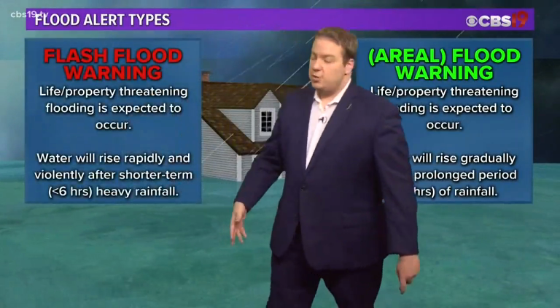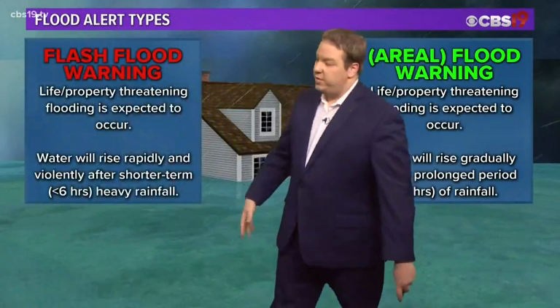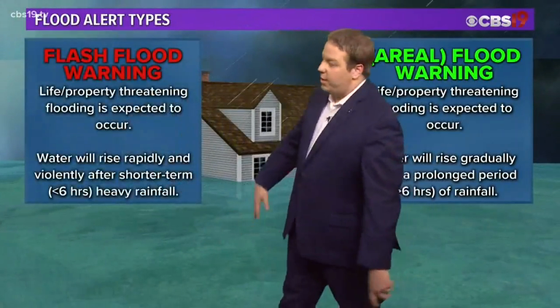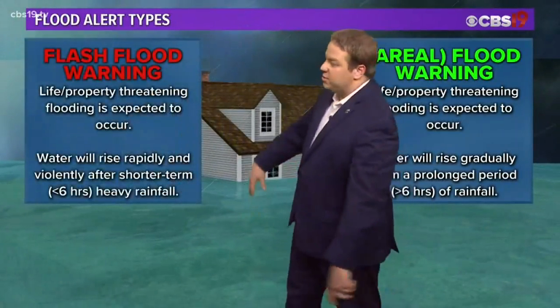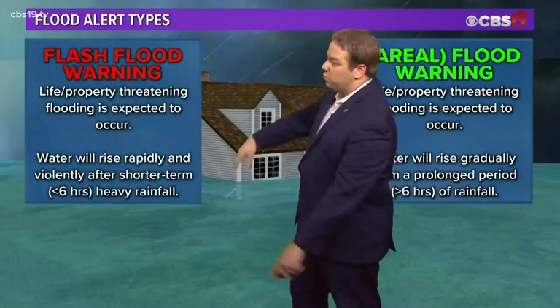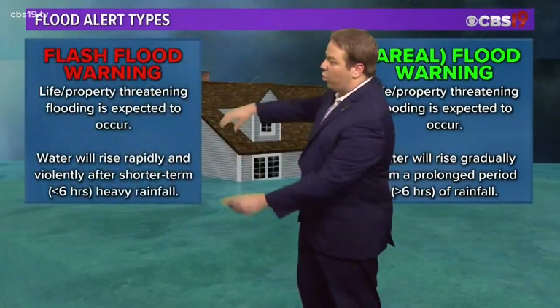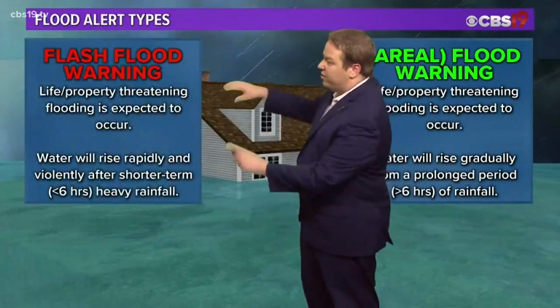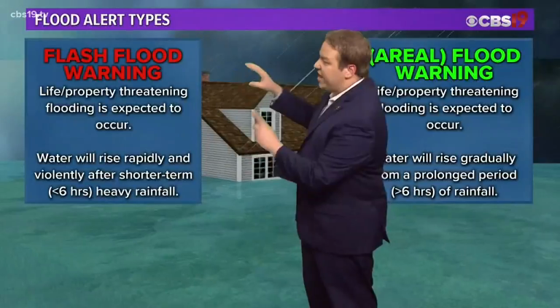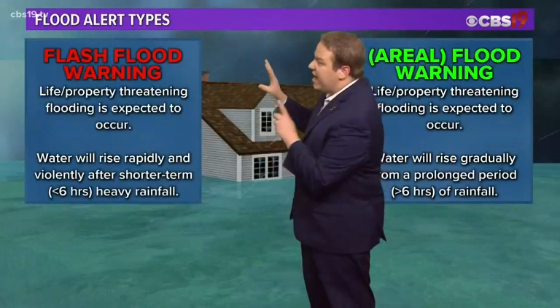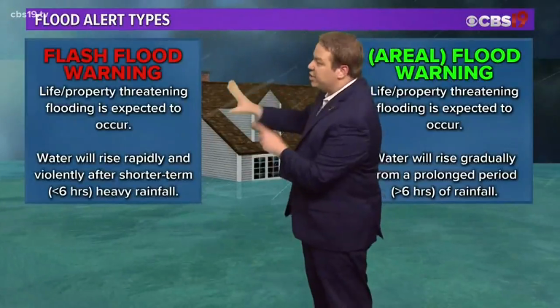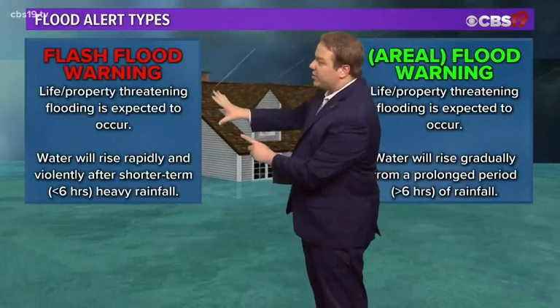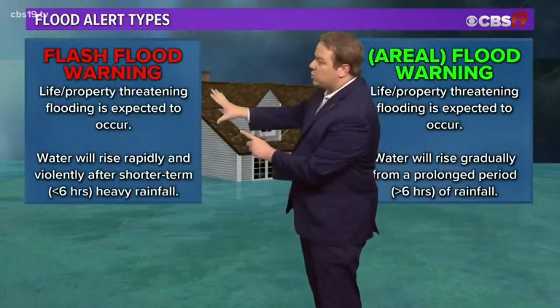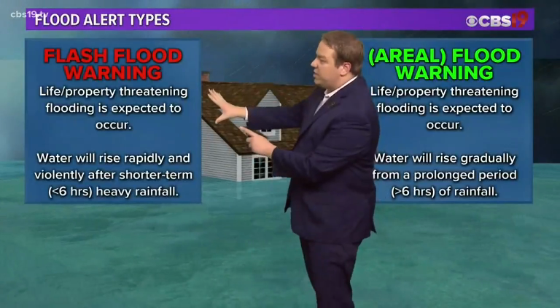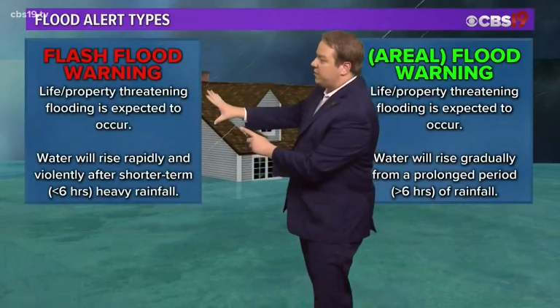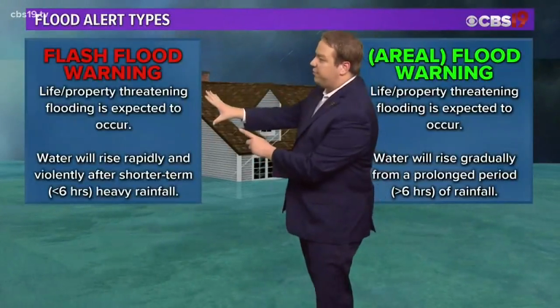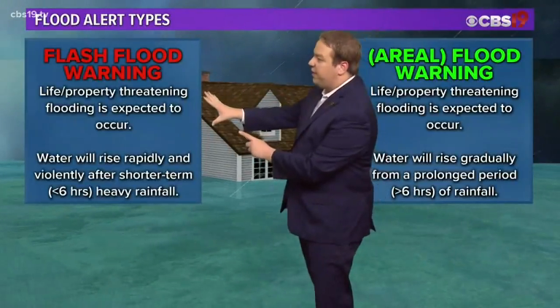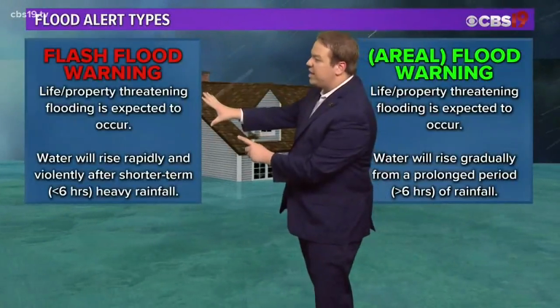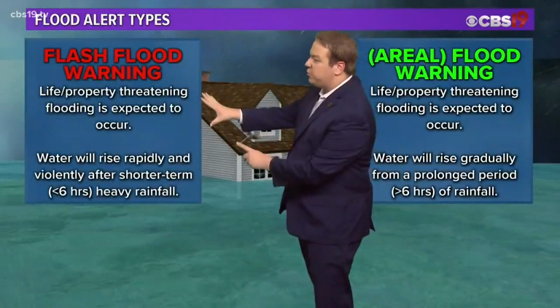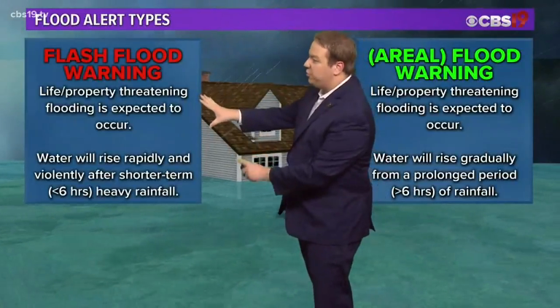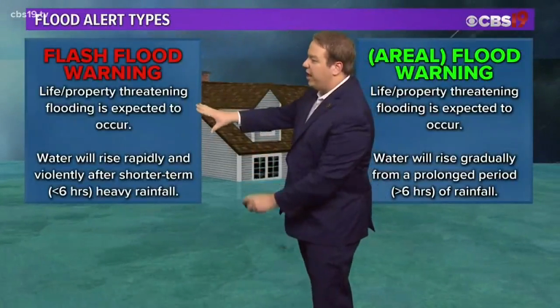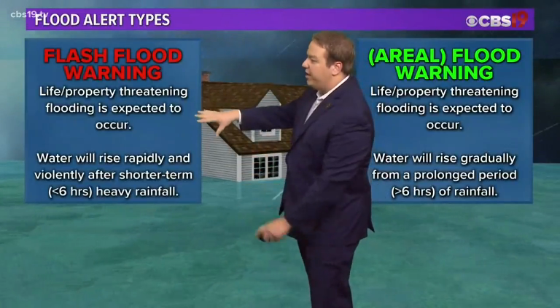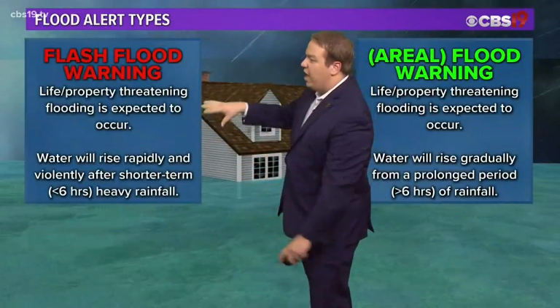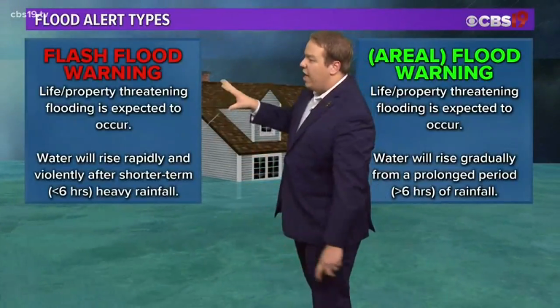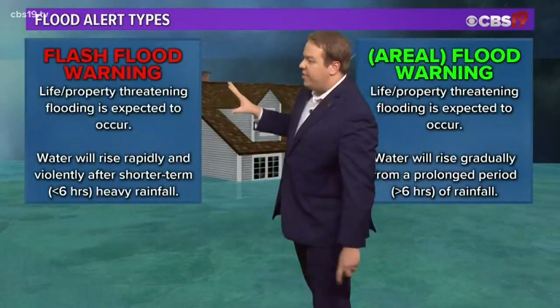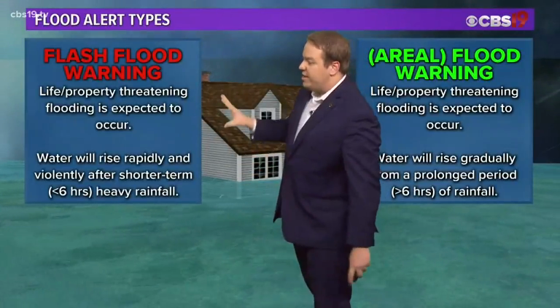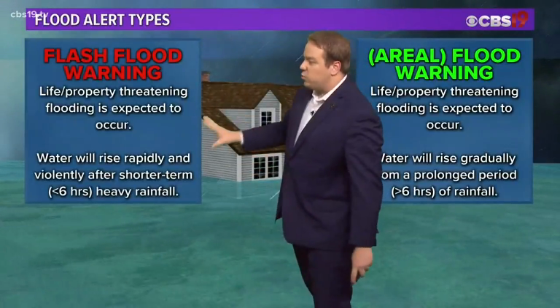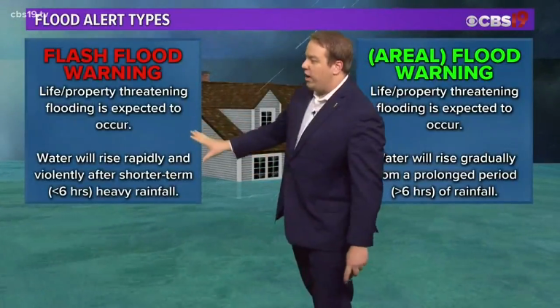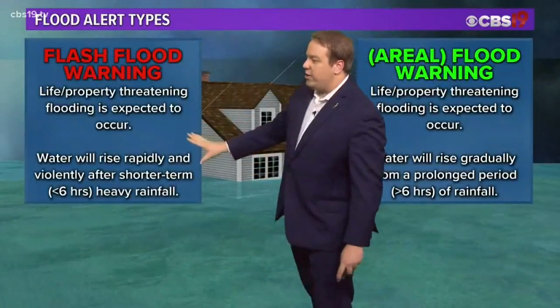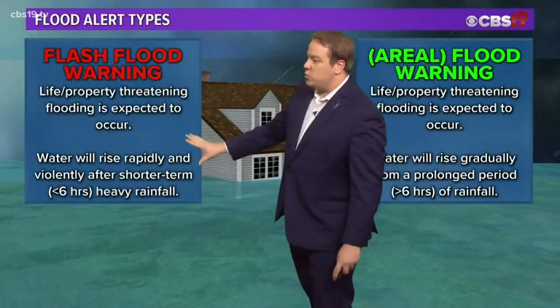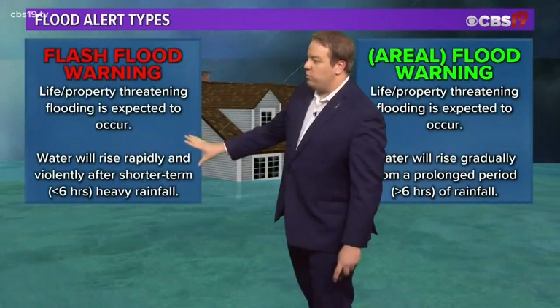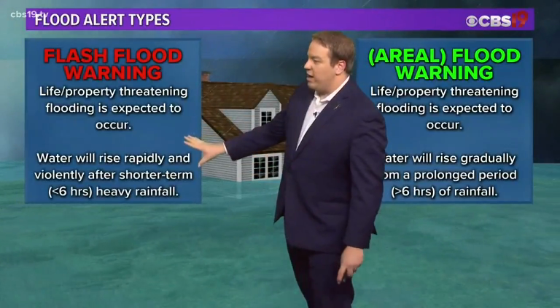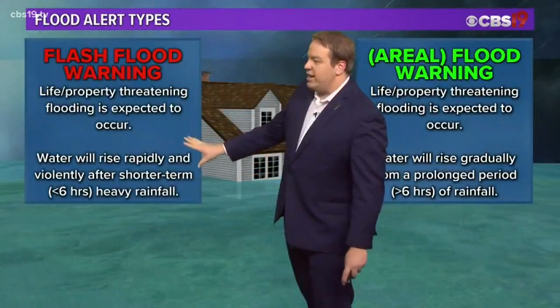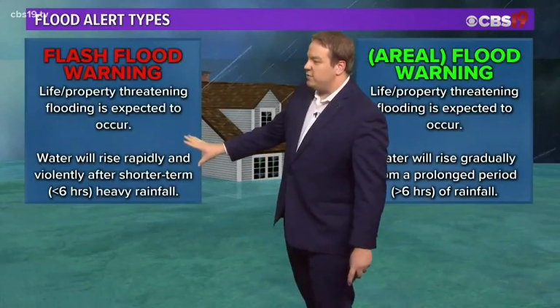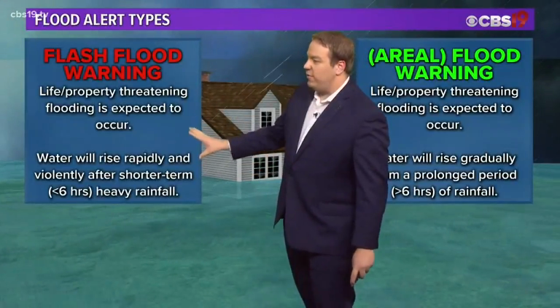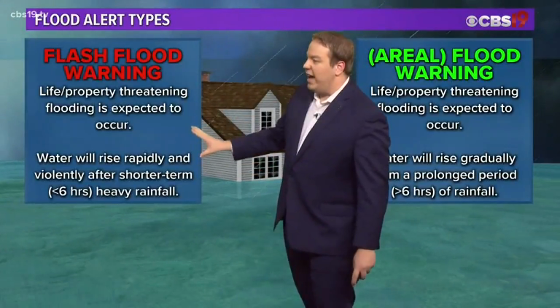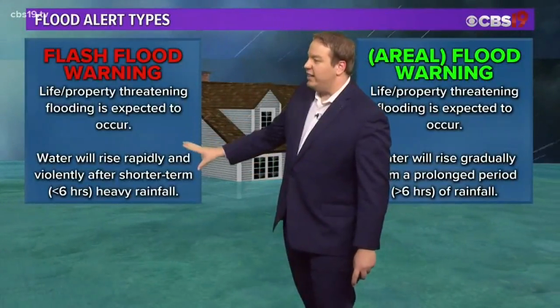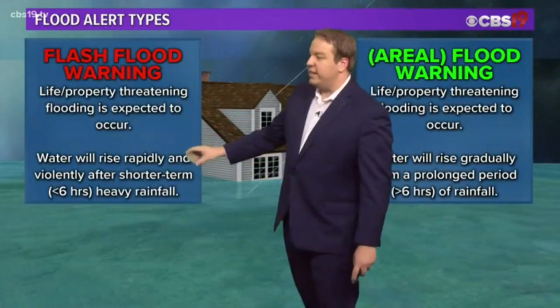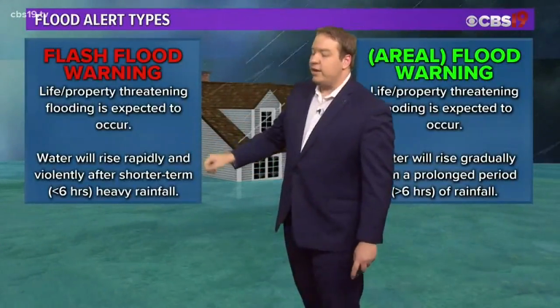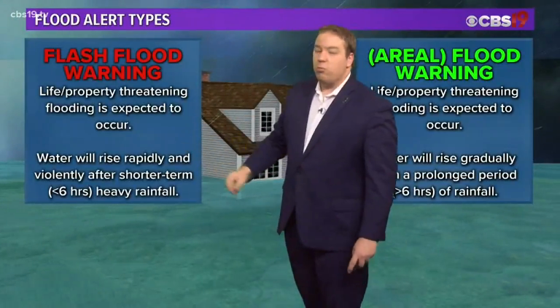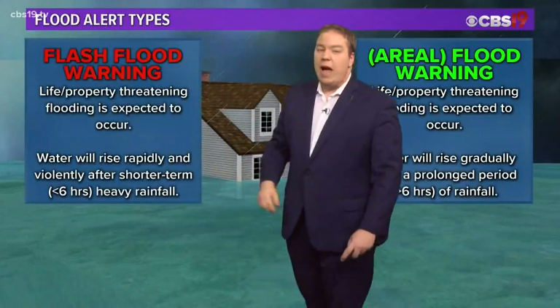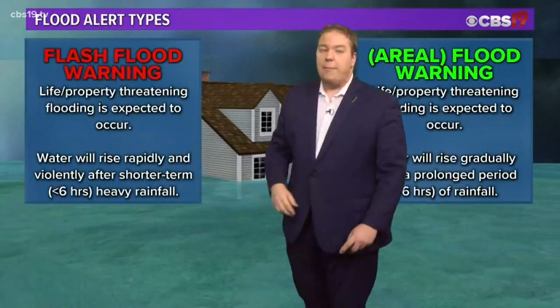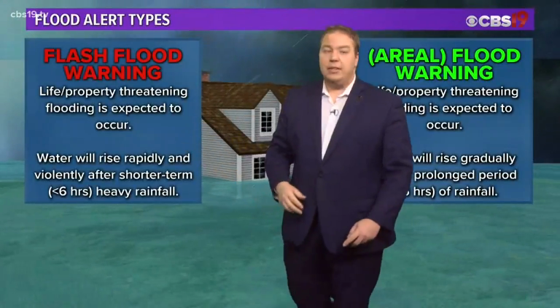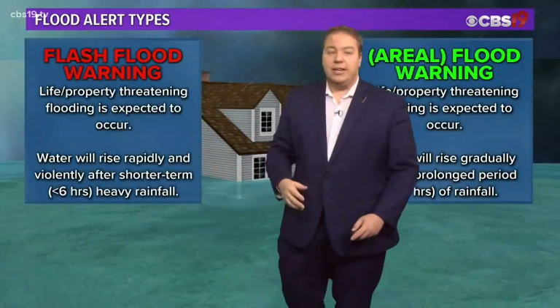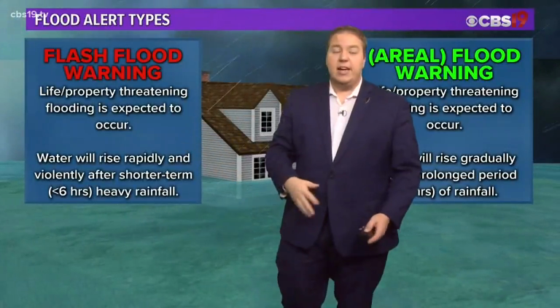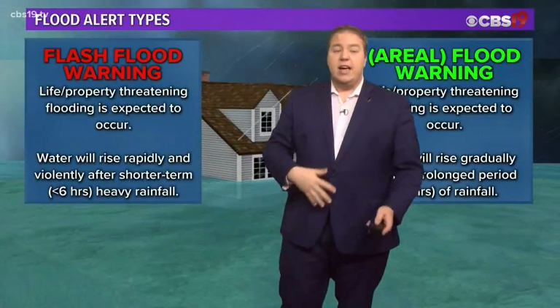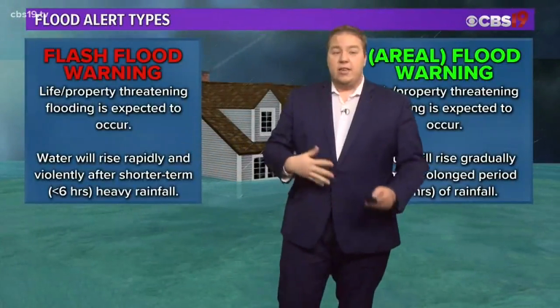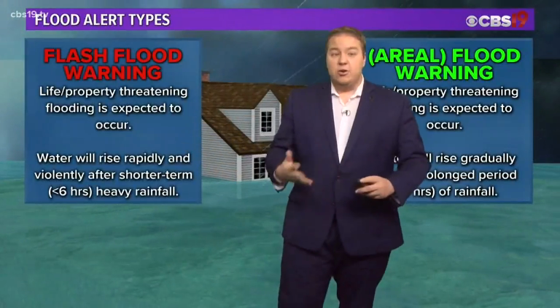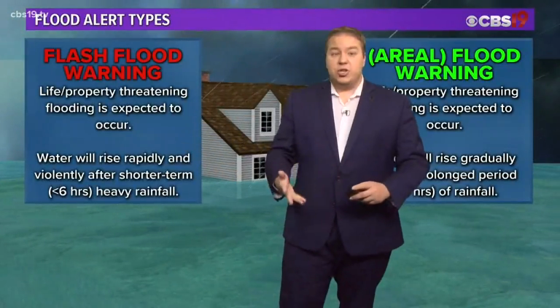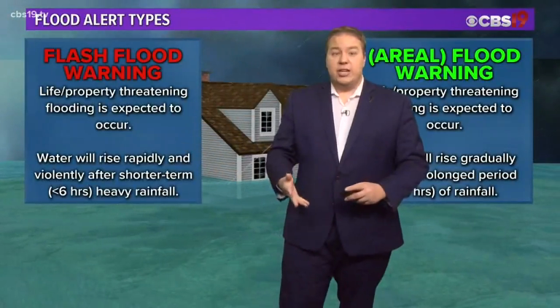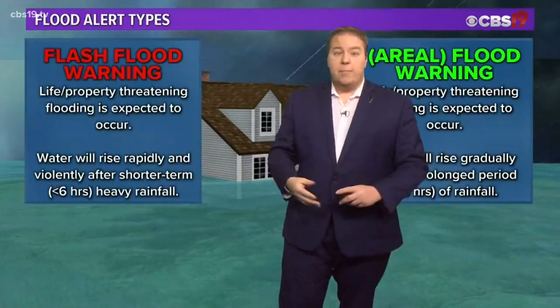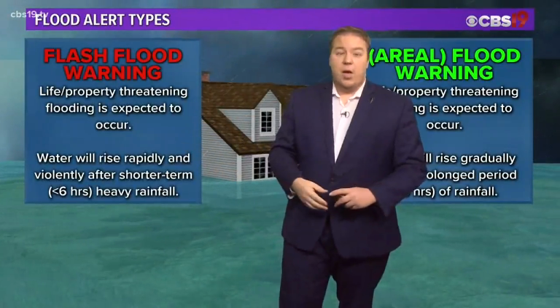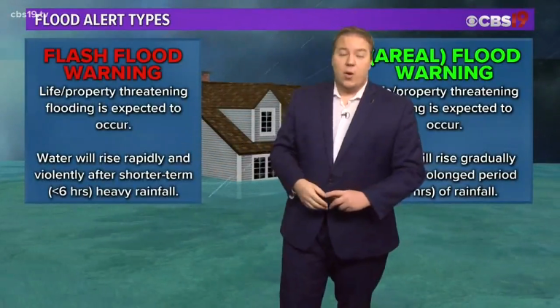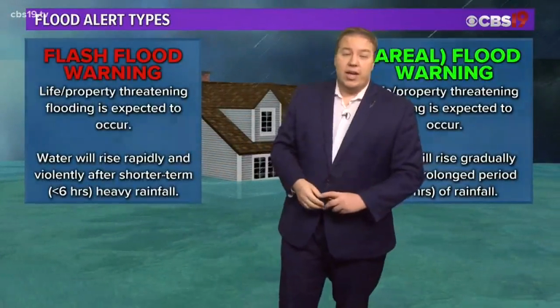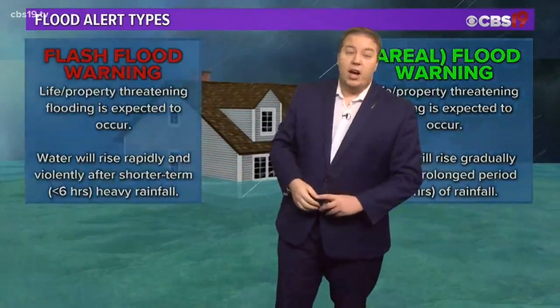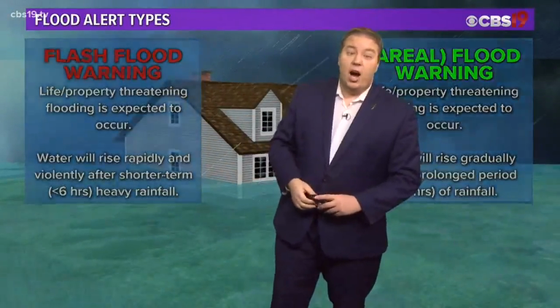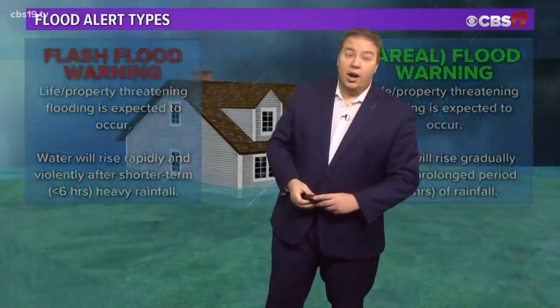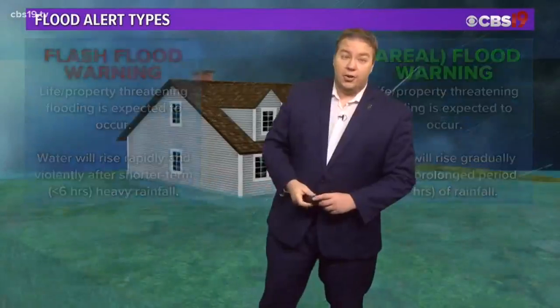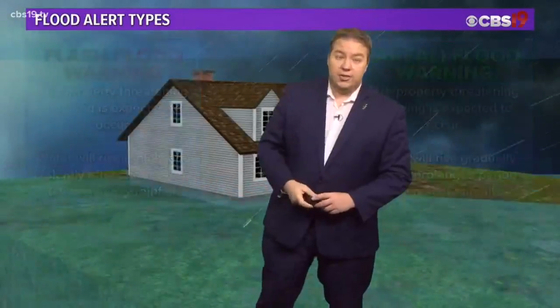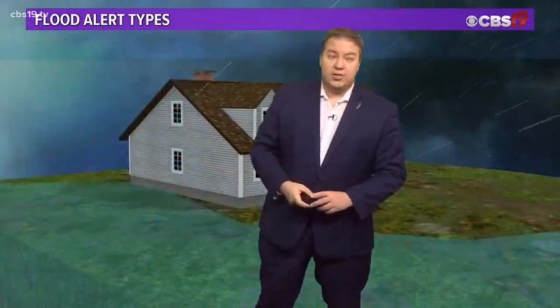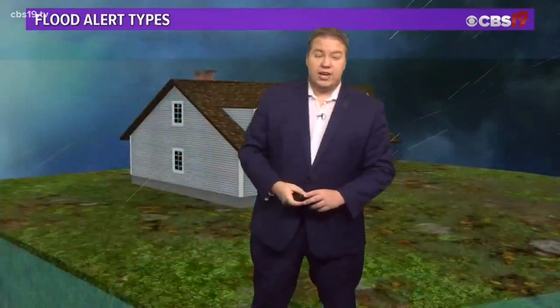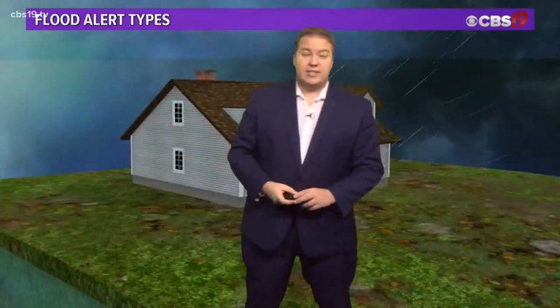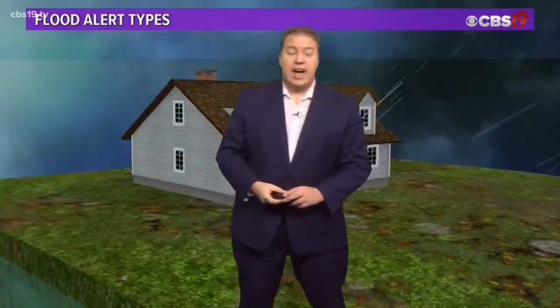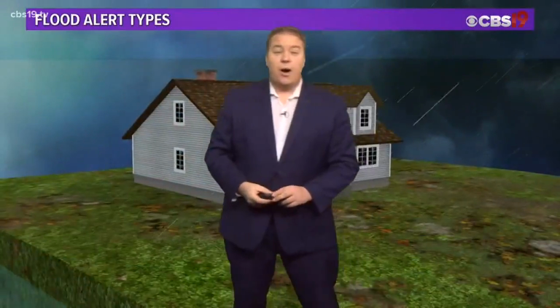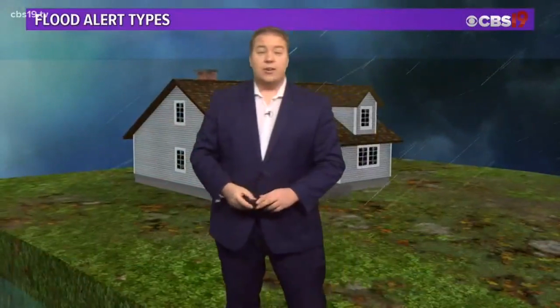This becomes more dangerous when it's a flash flood. These waters would rise violently and rapidly, usually in a period under six hours.